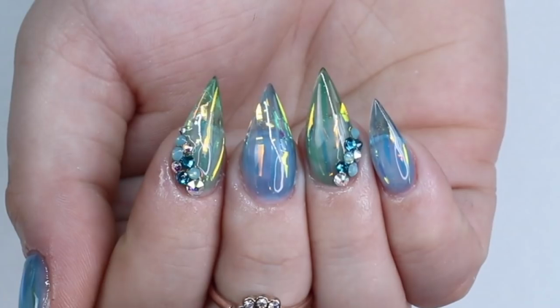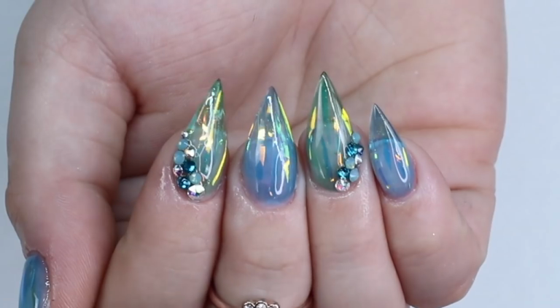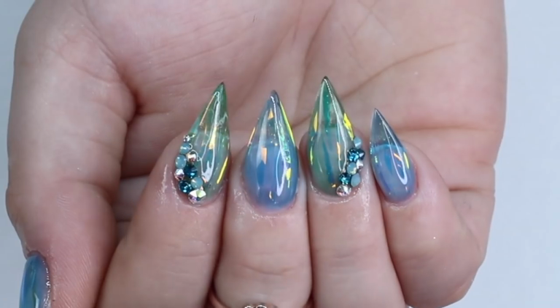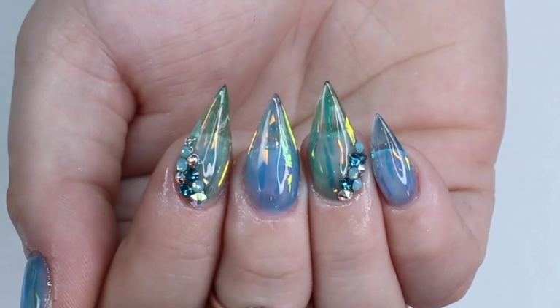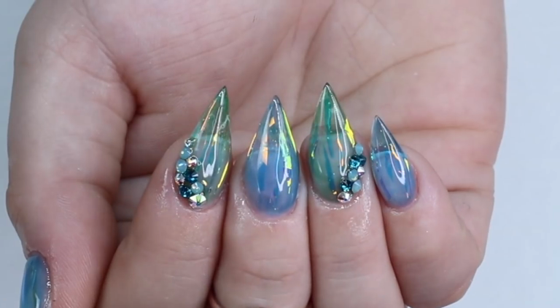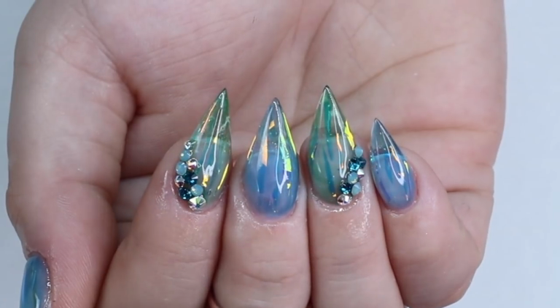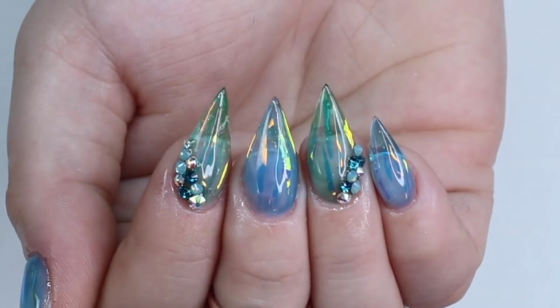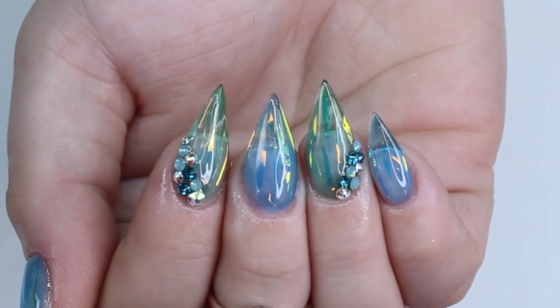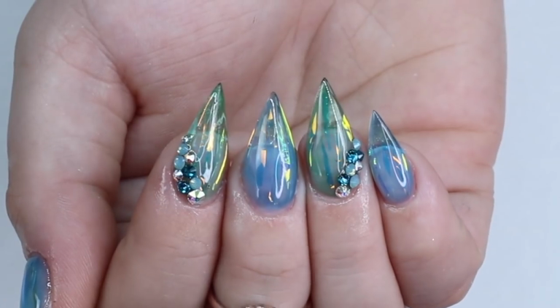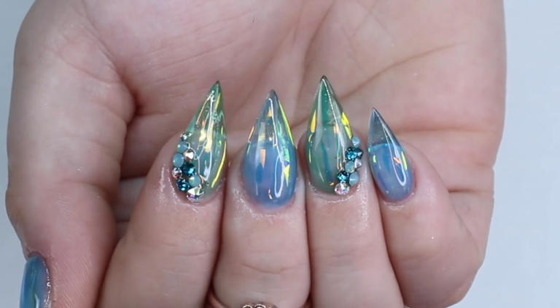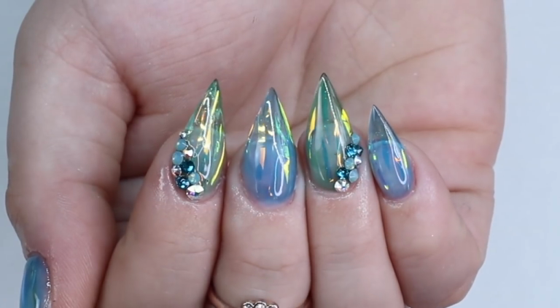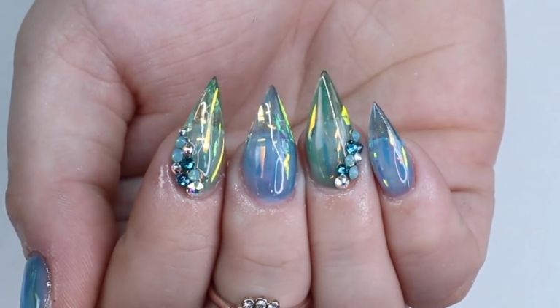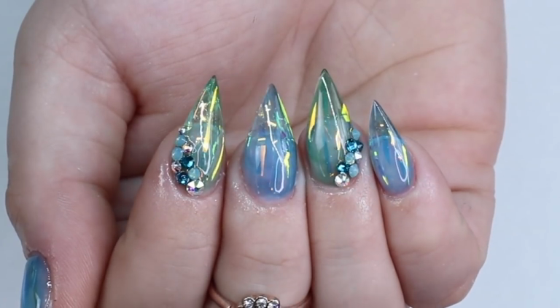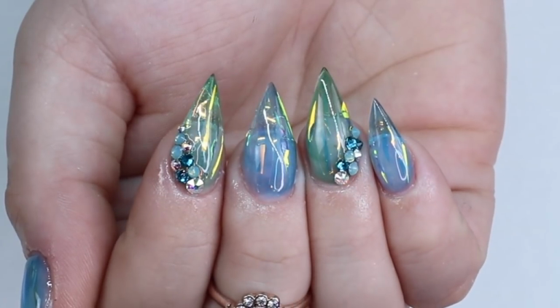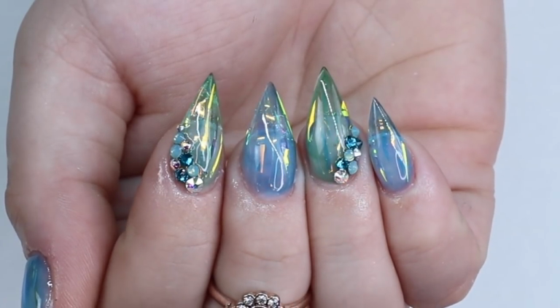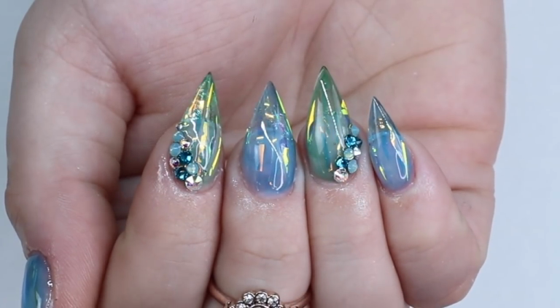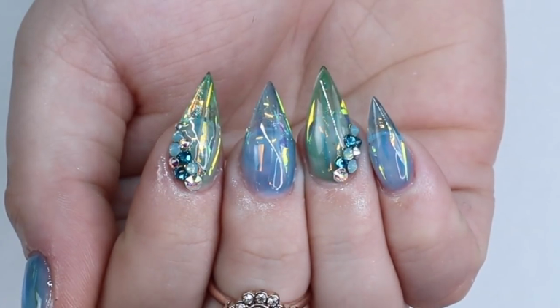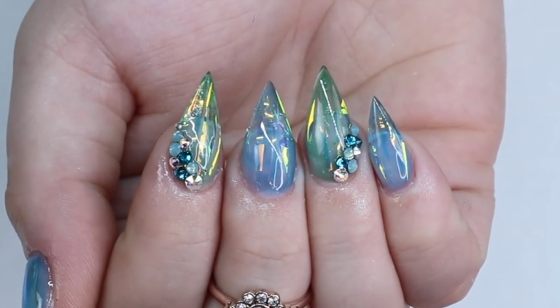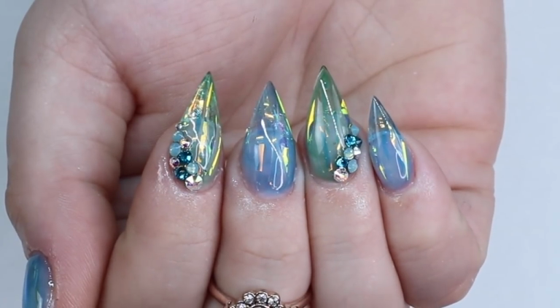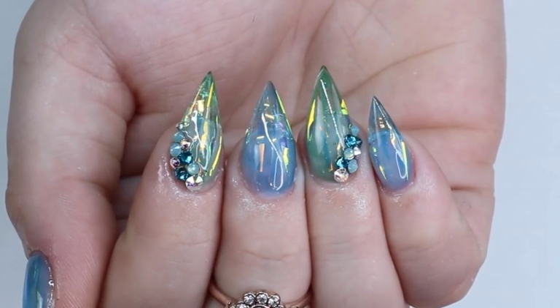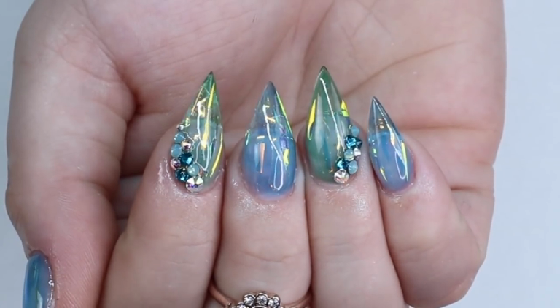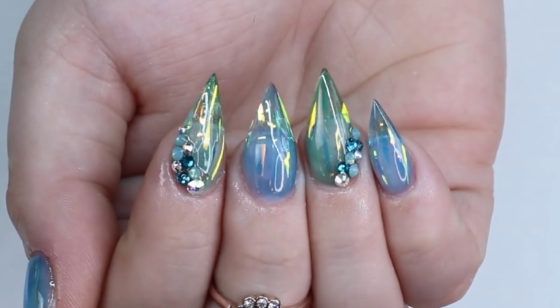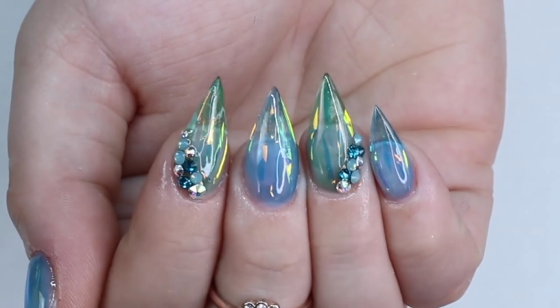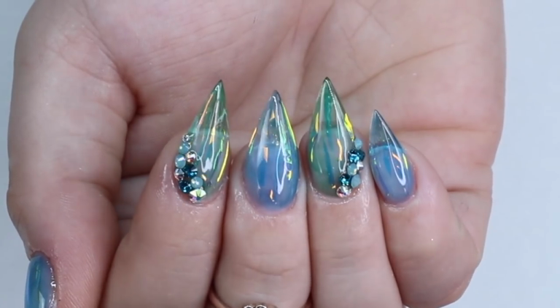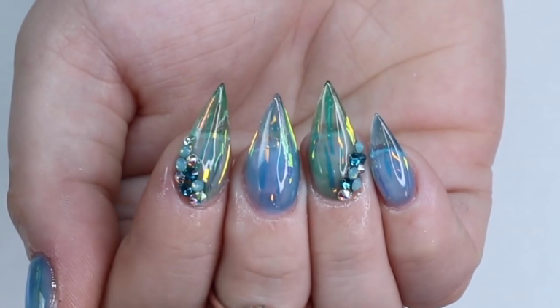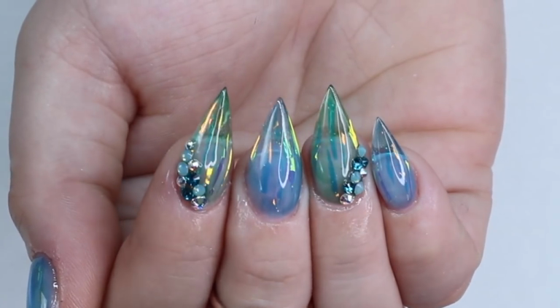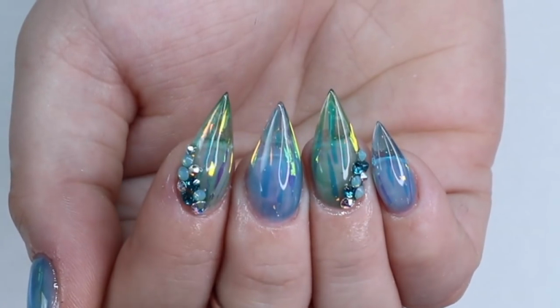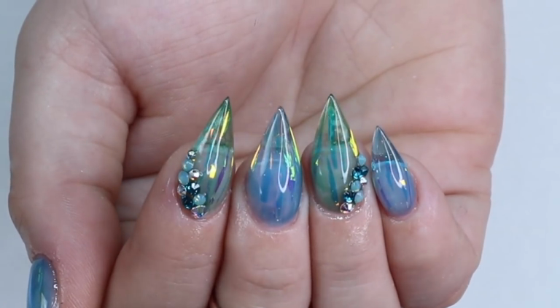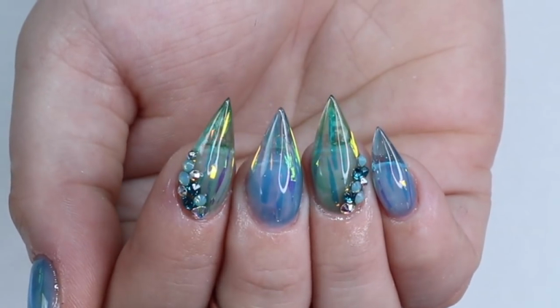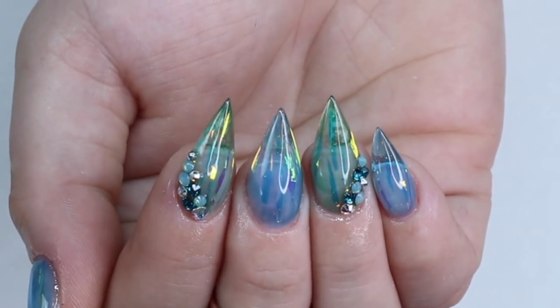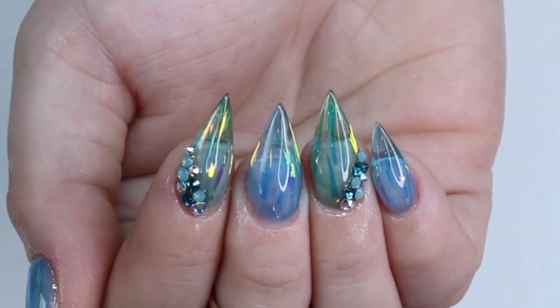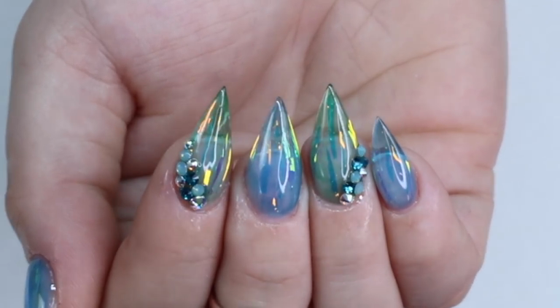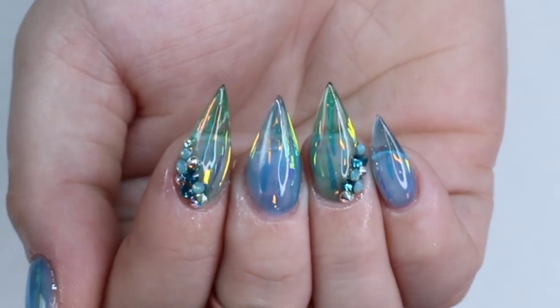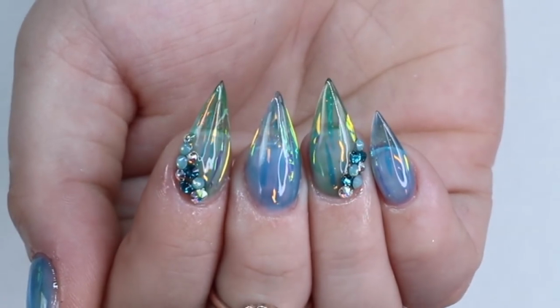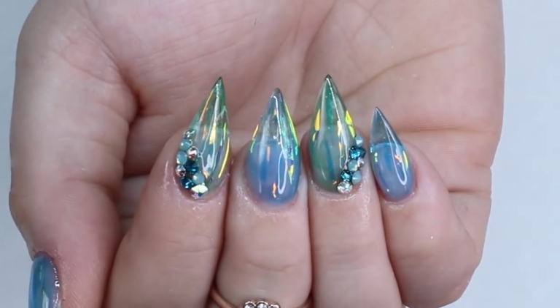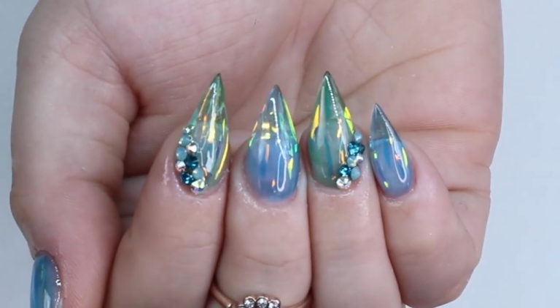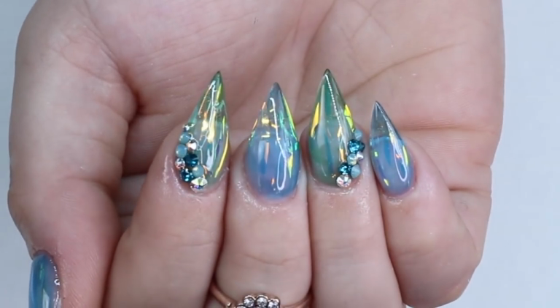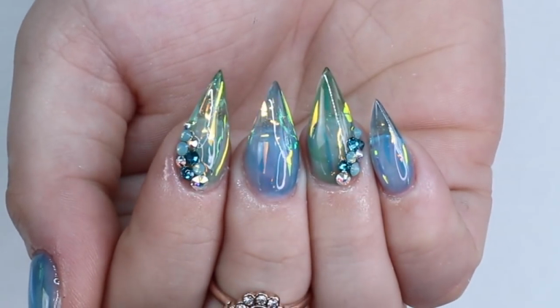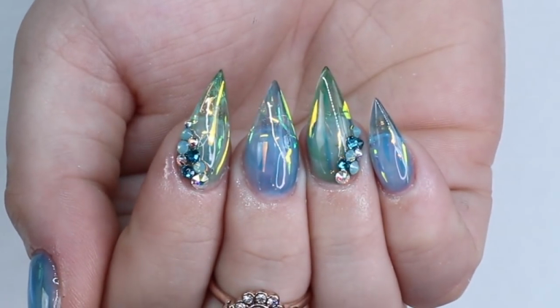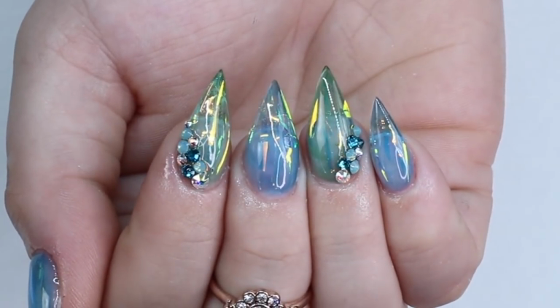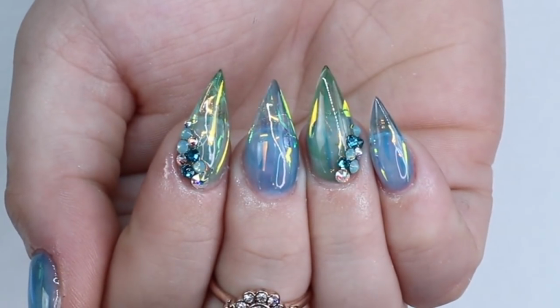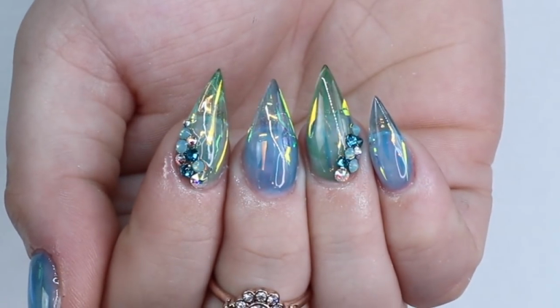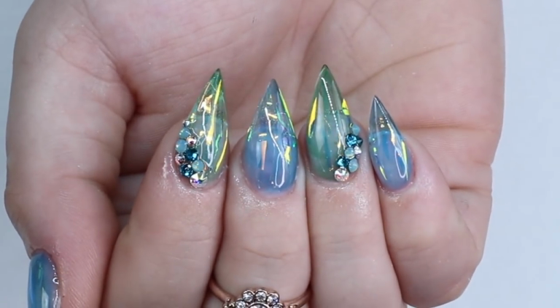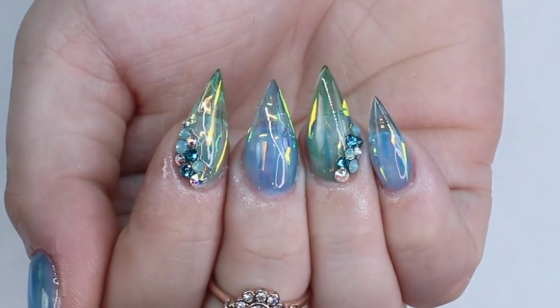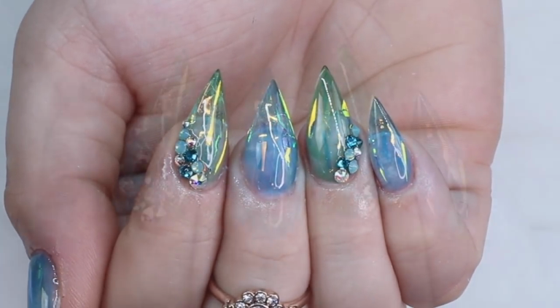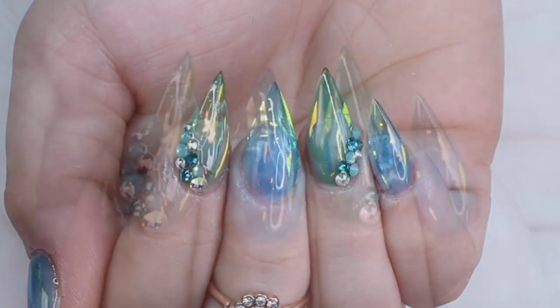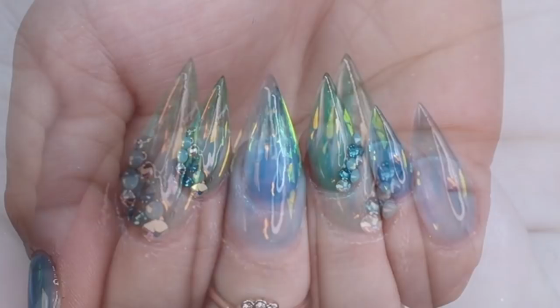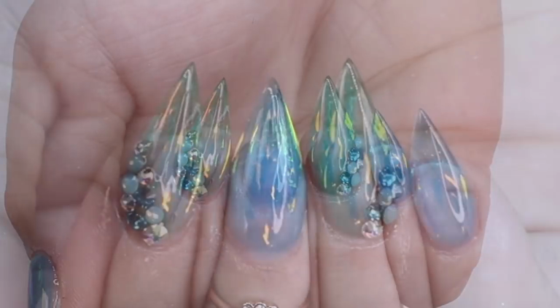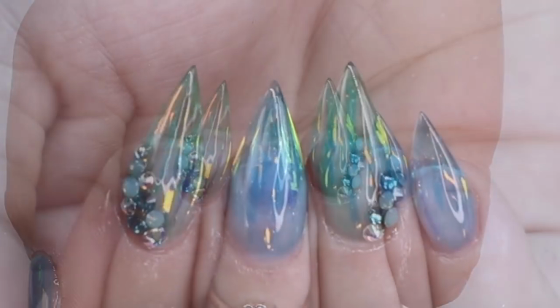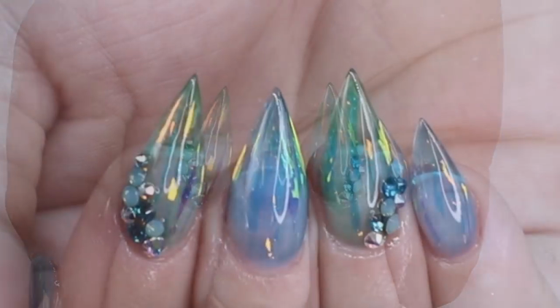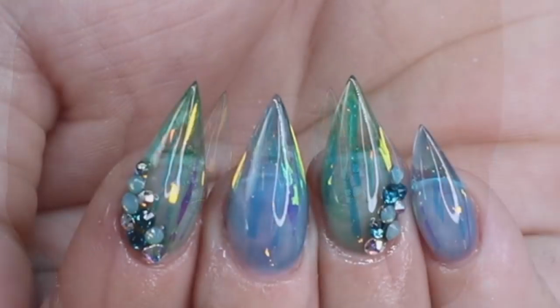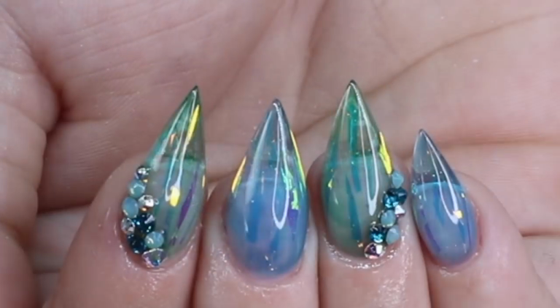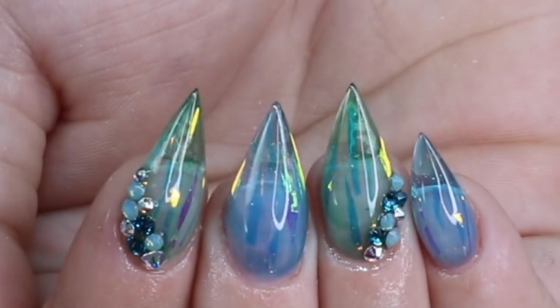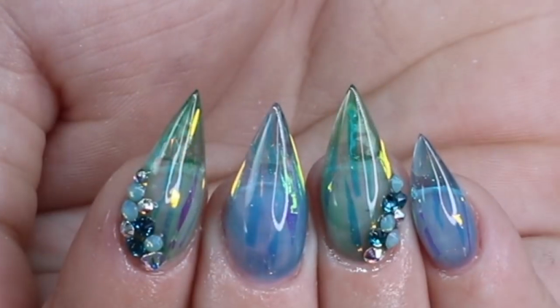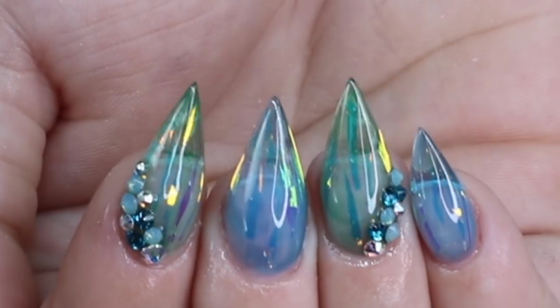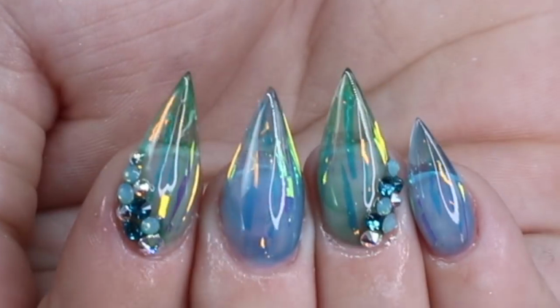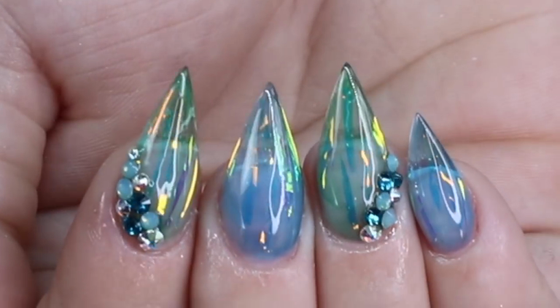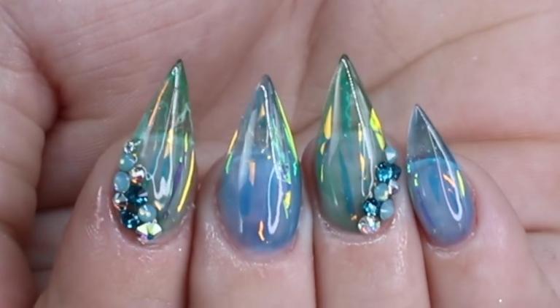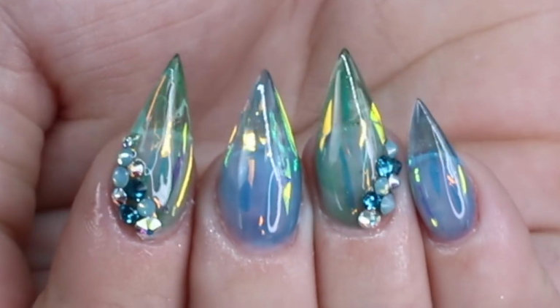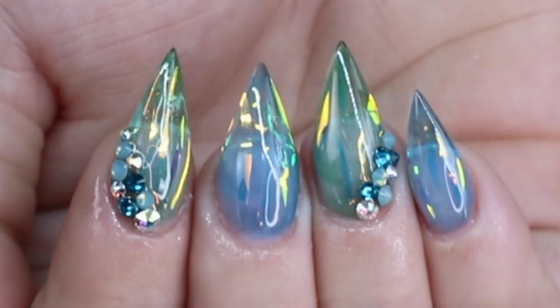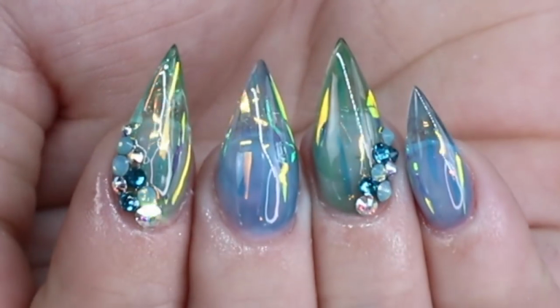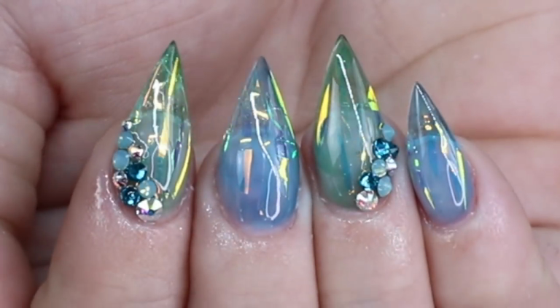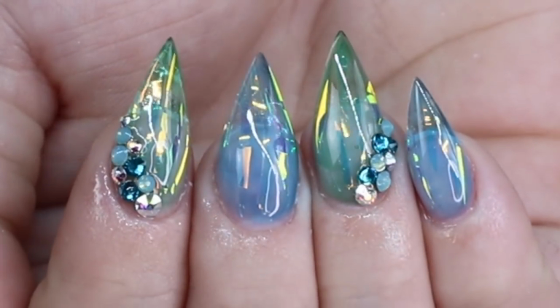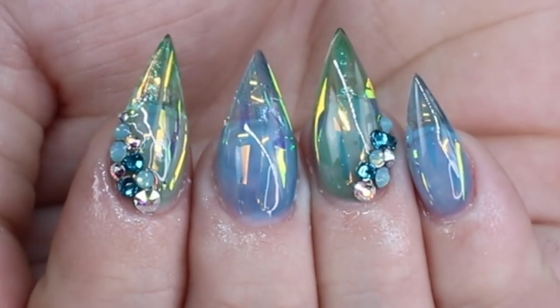The newest trend in the nail world is jelly nails. If you want to see how I achieved this jelly nail design in gel nails, just keep watching.